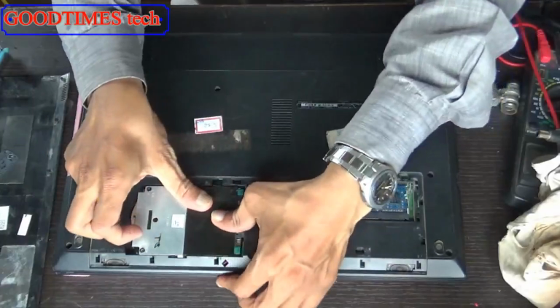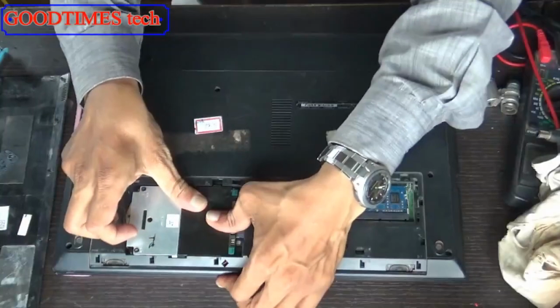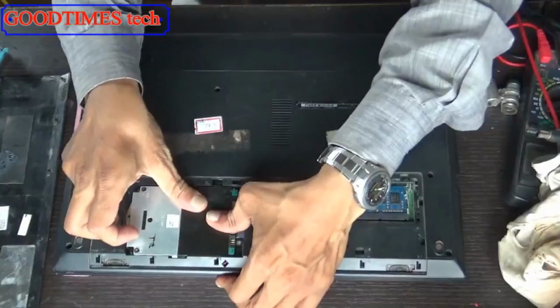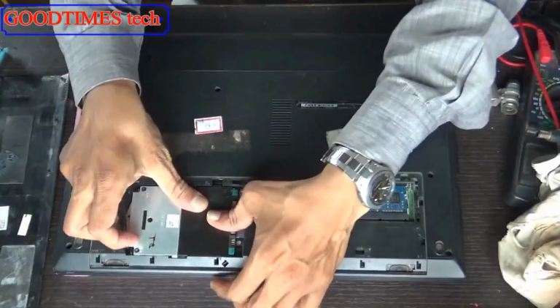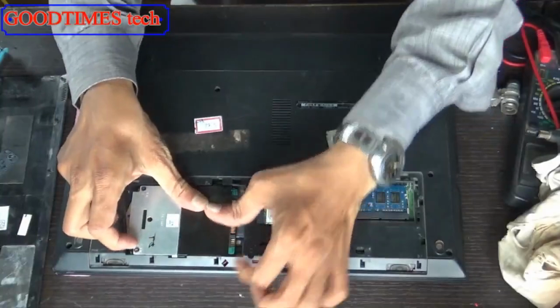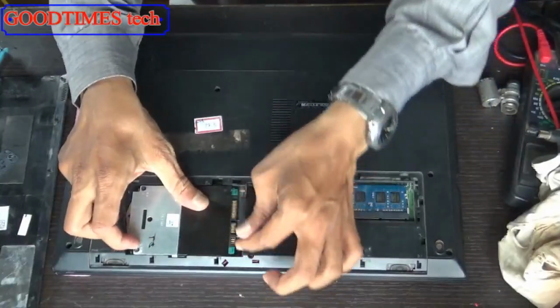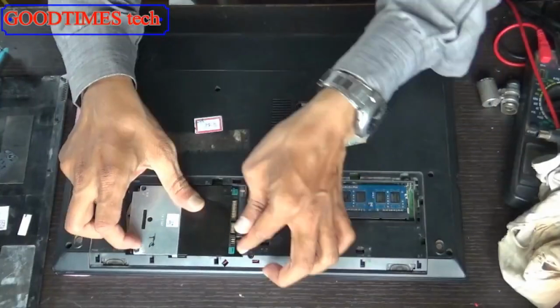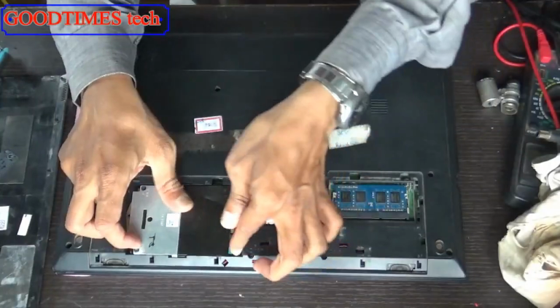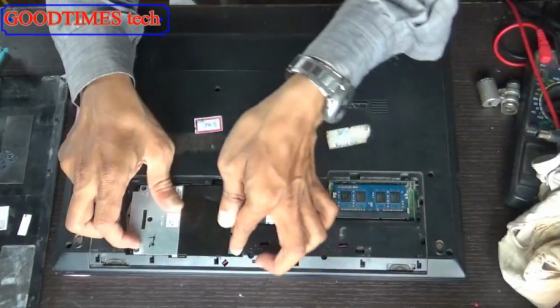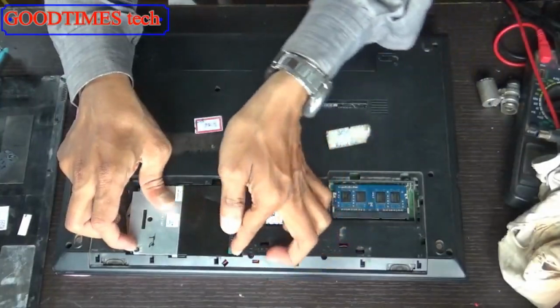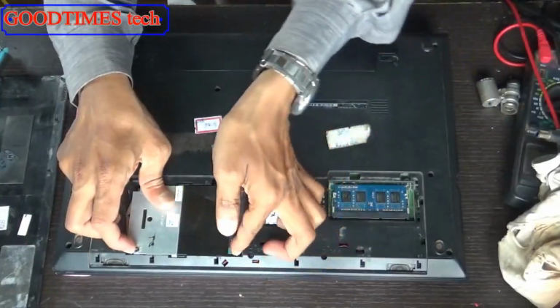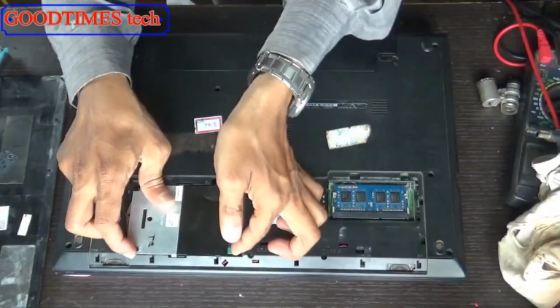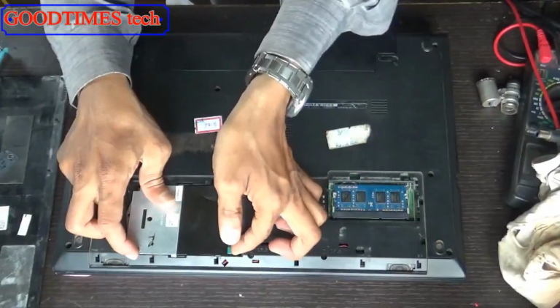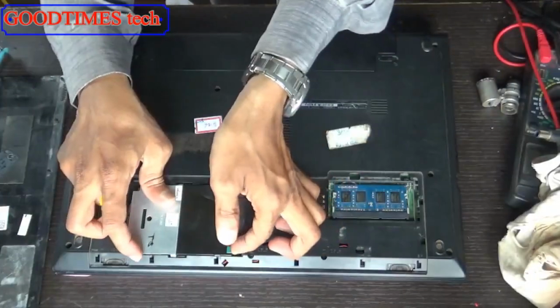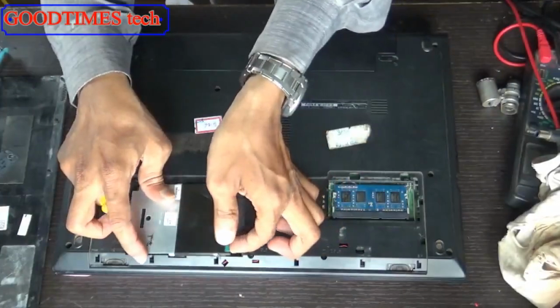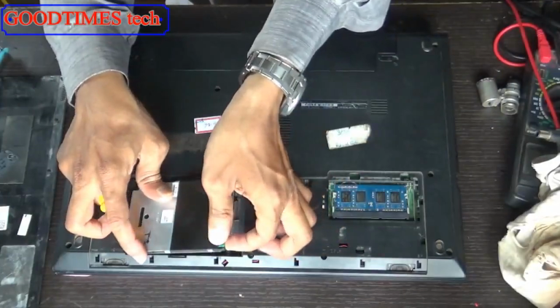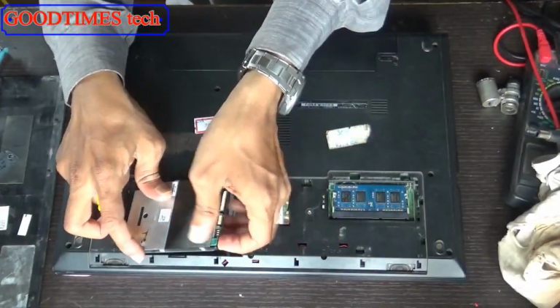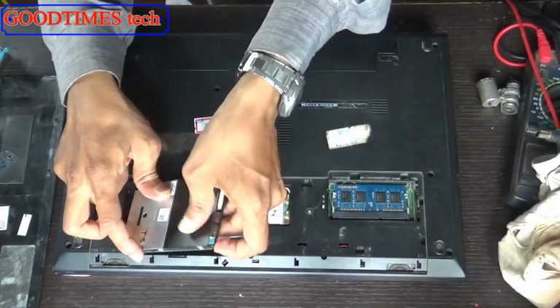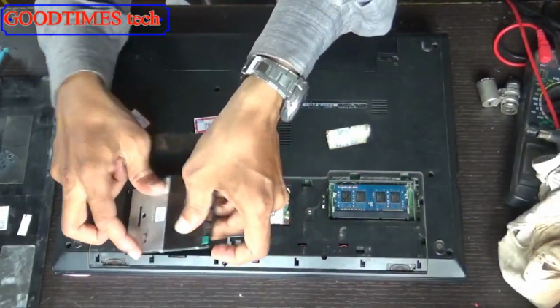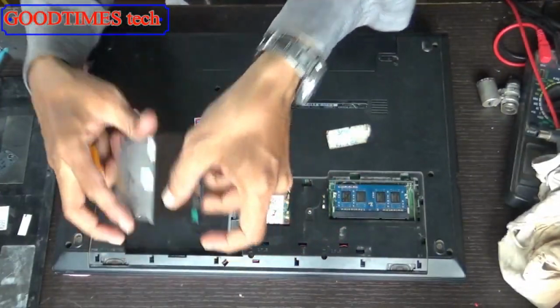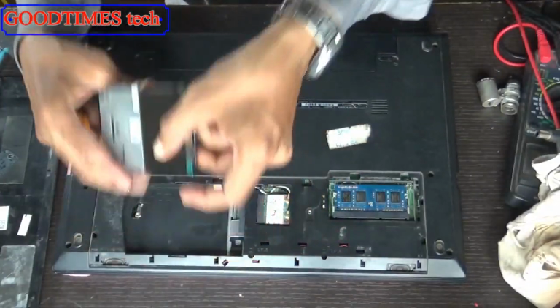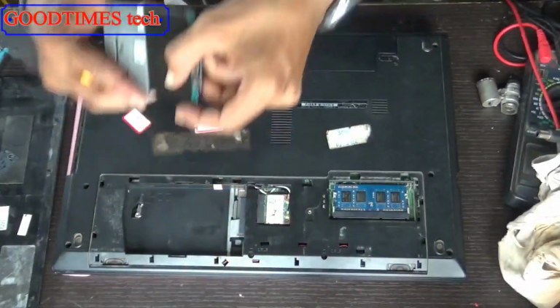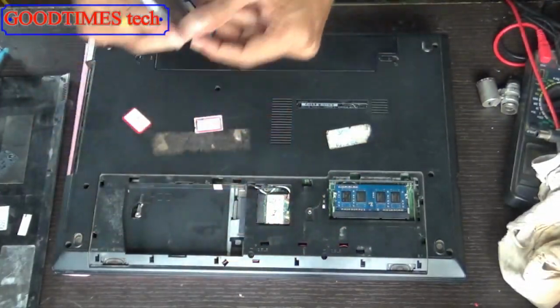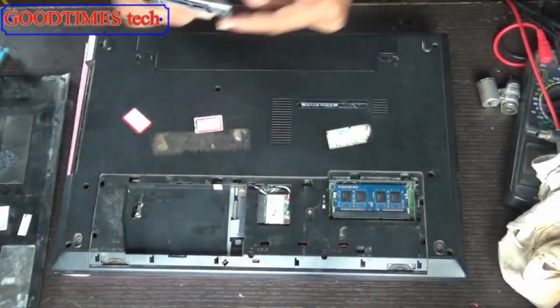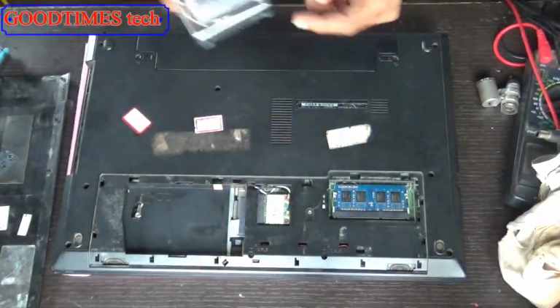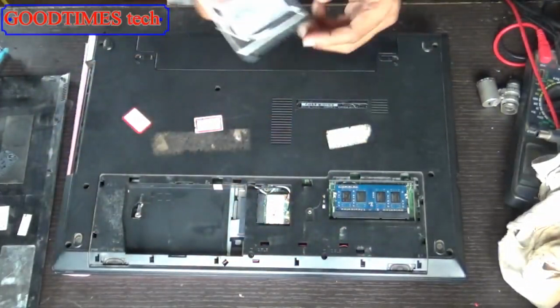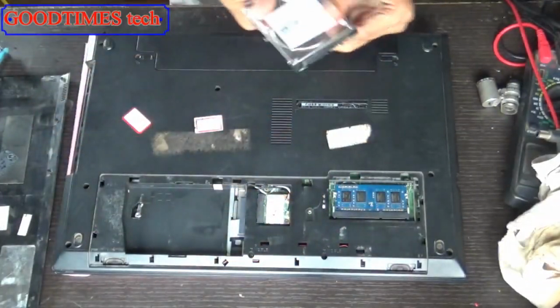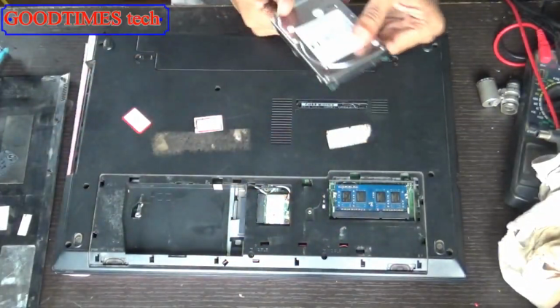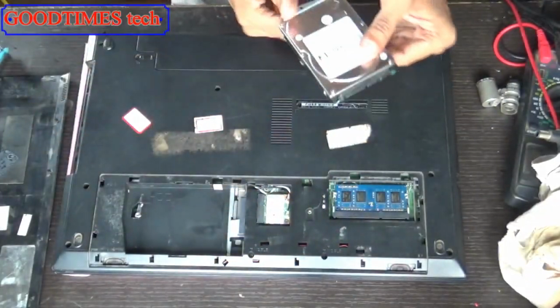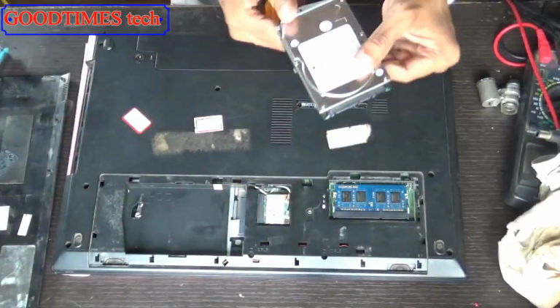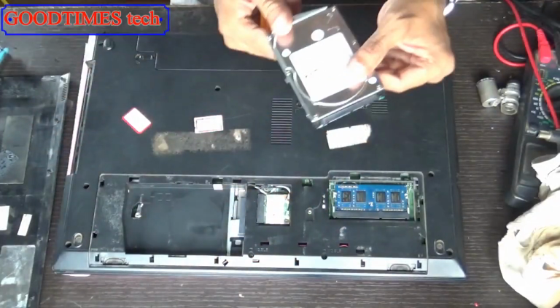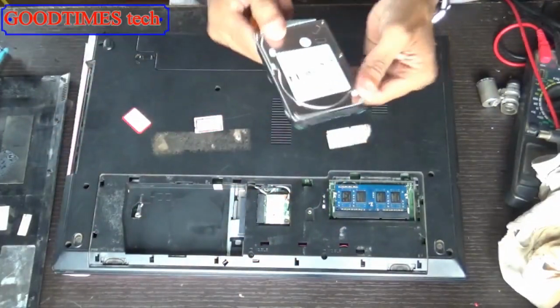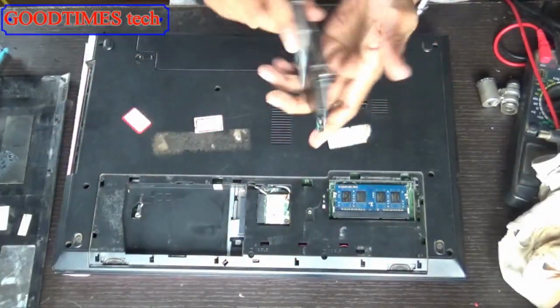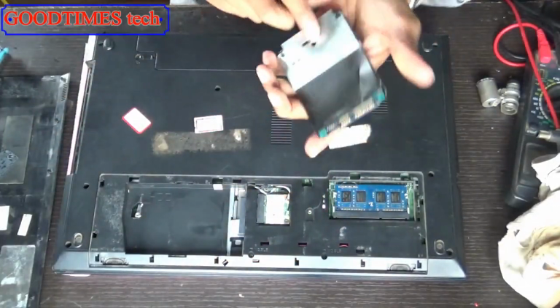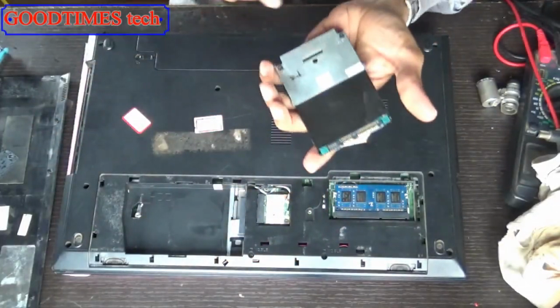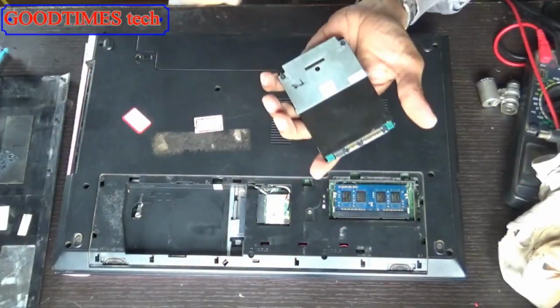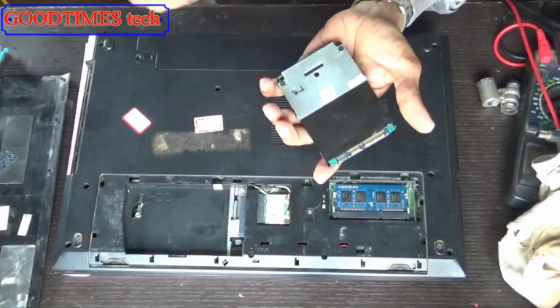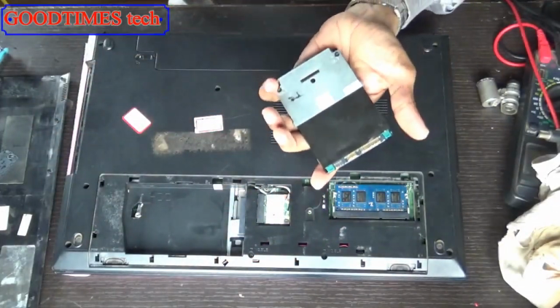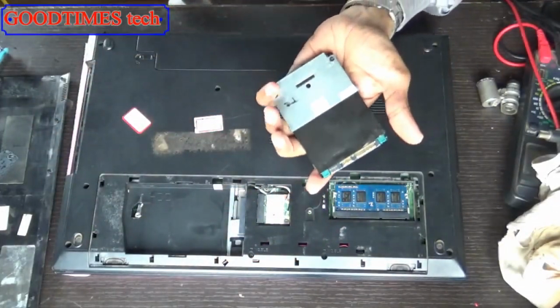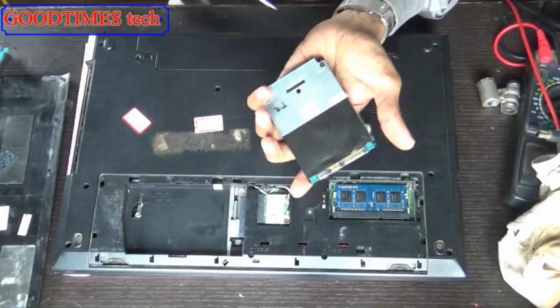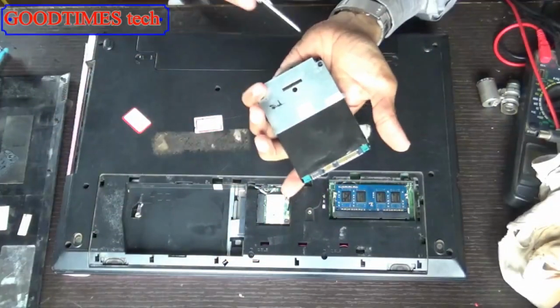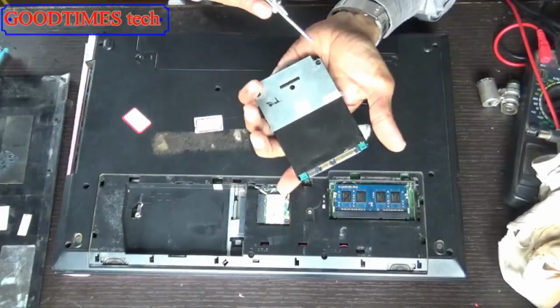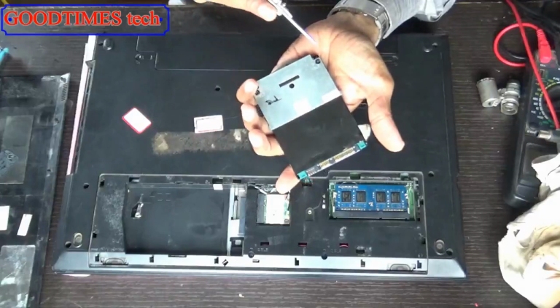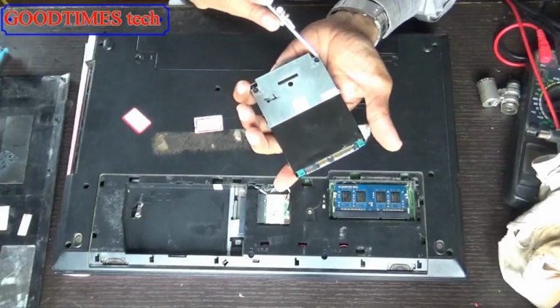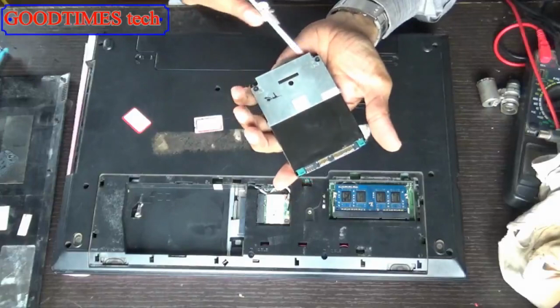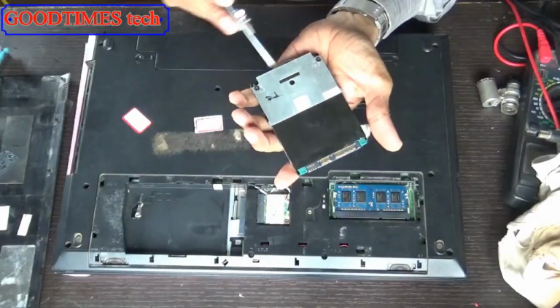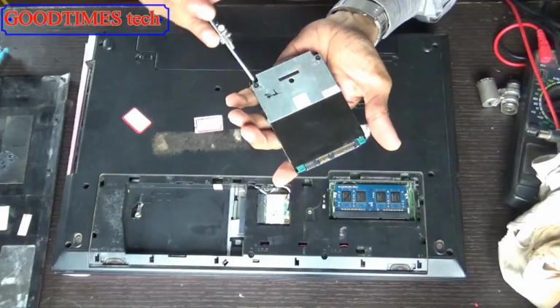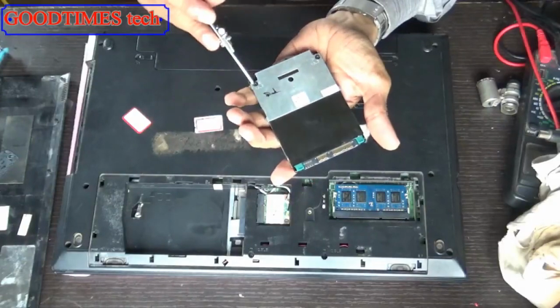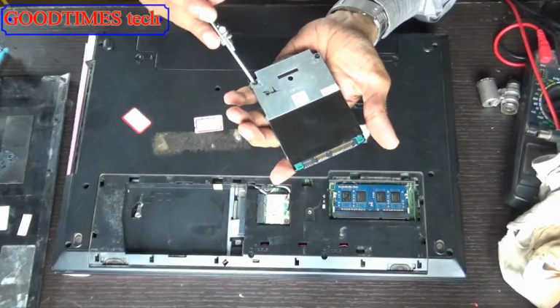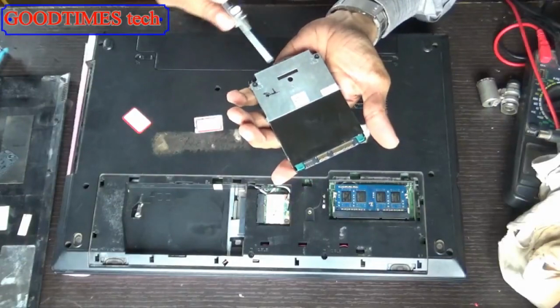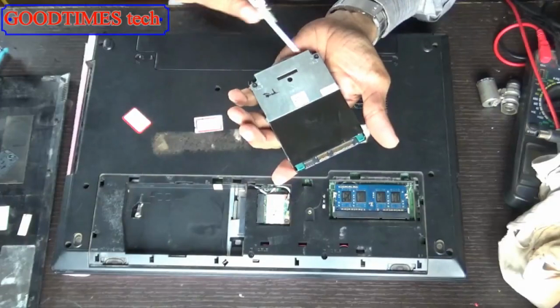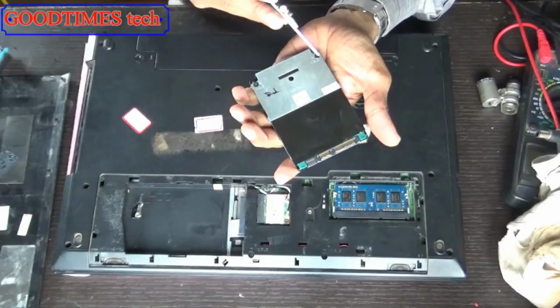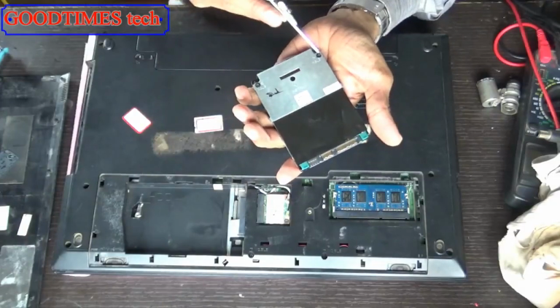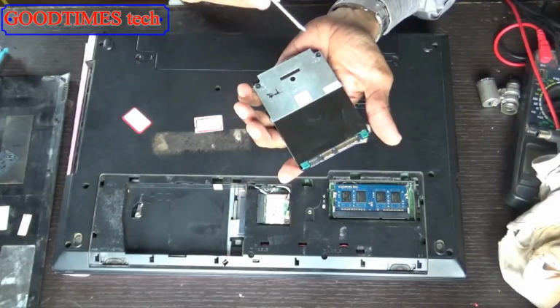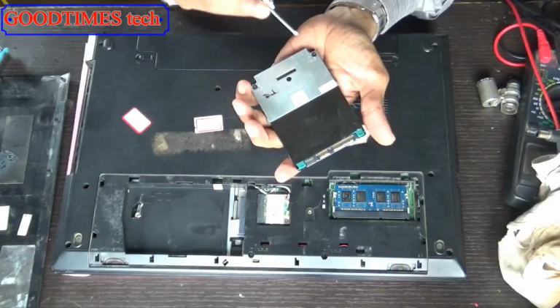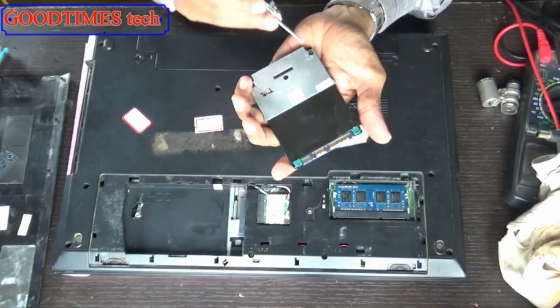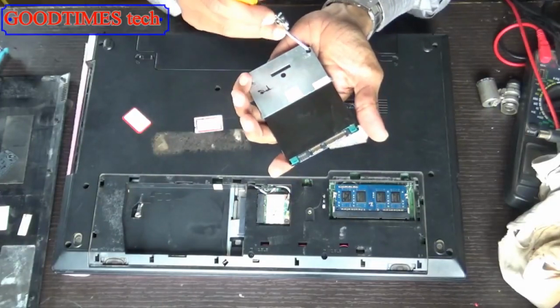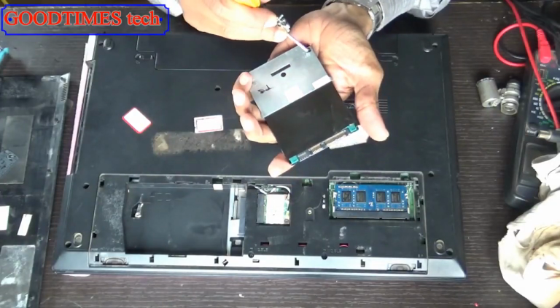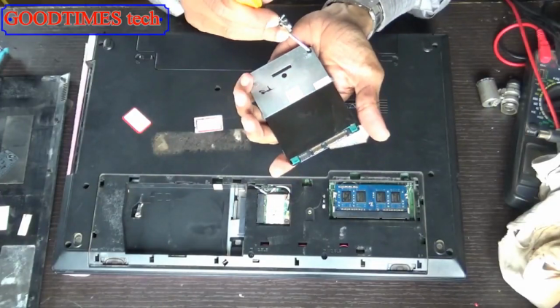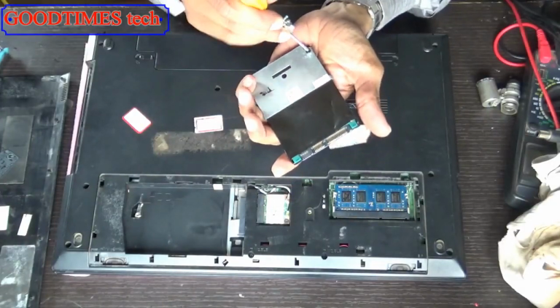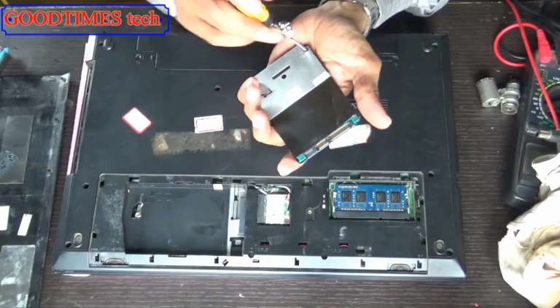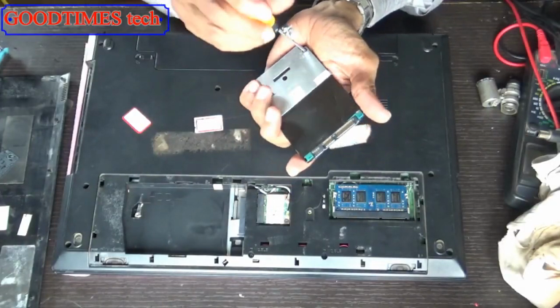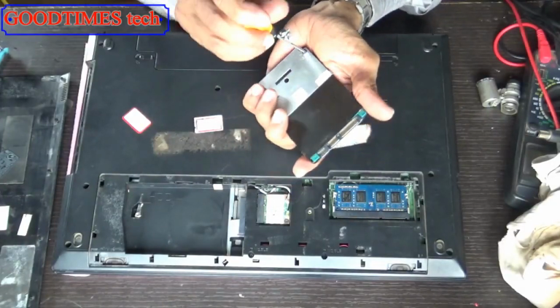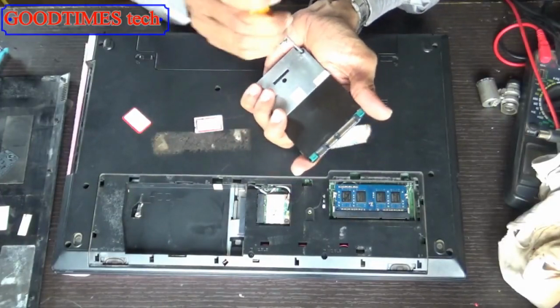Push it back and remove it. Here, only two screws are there. Remove them.